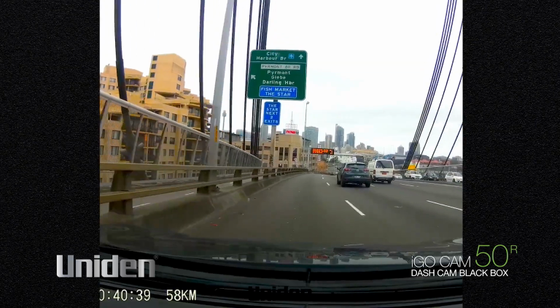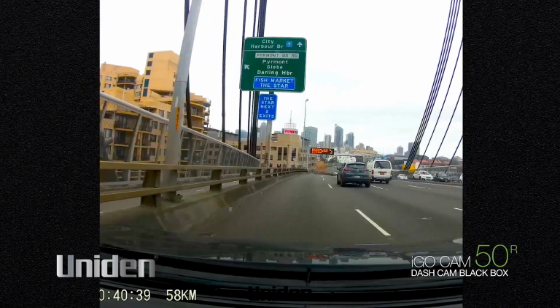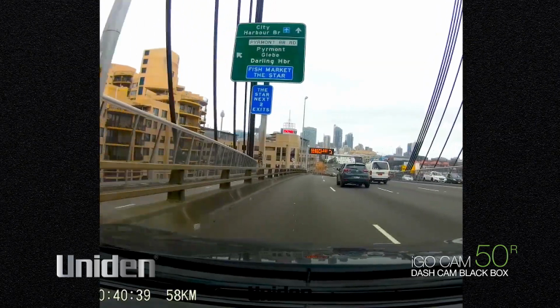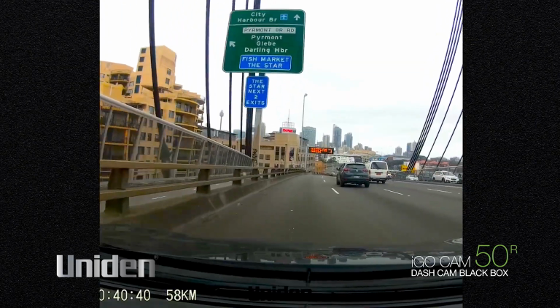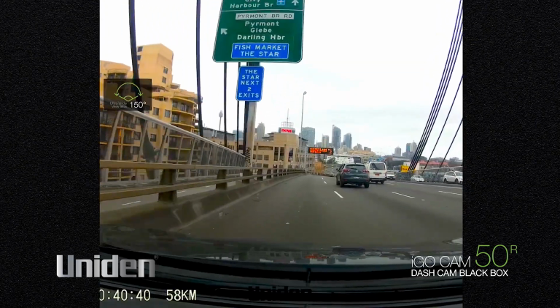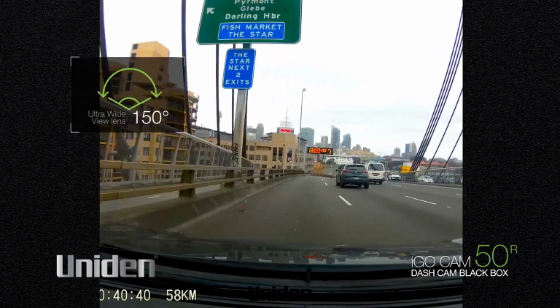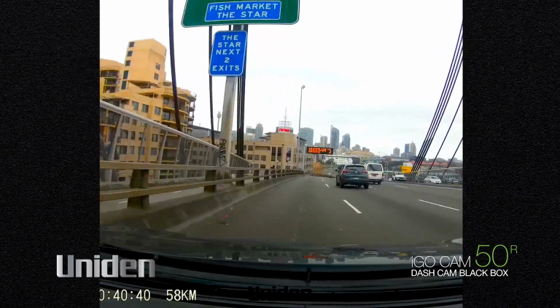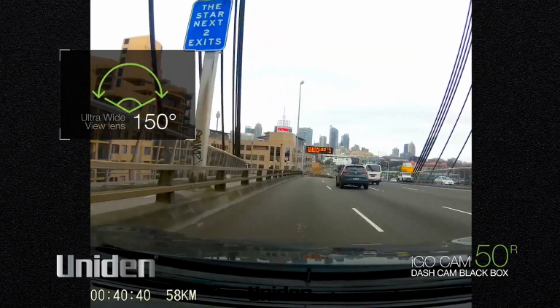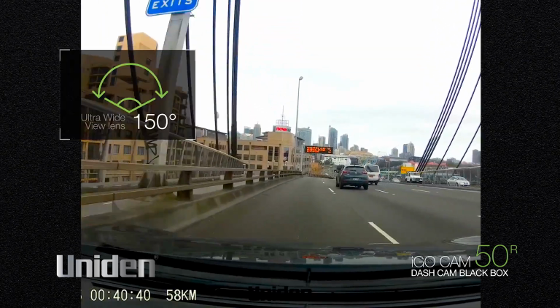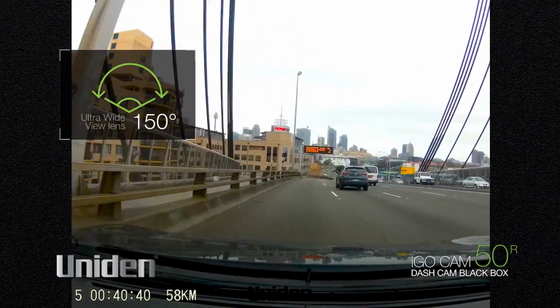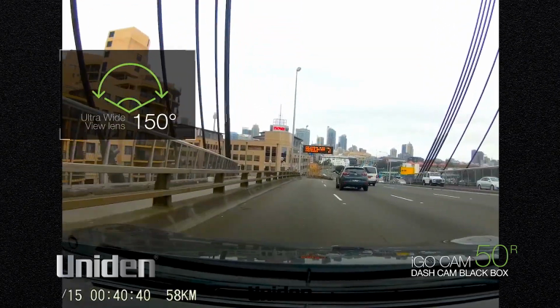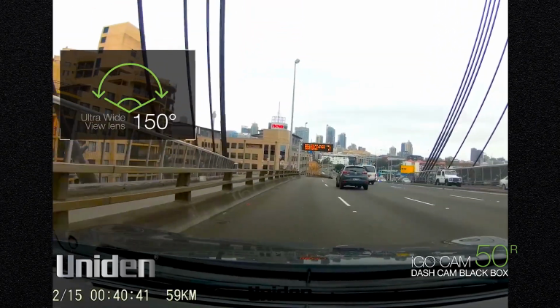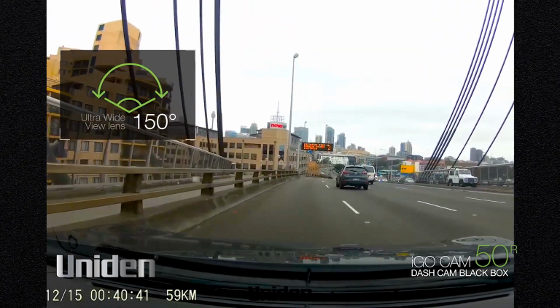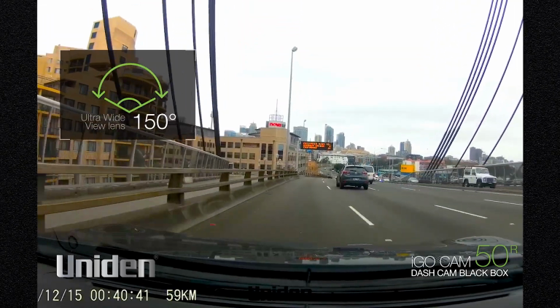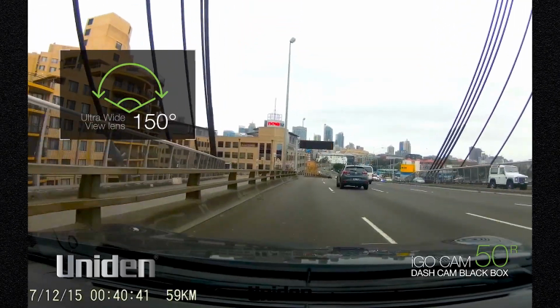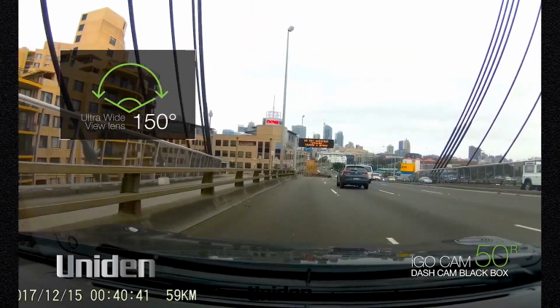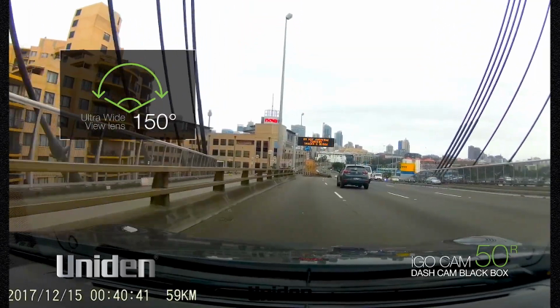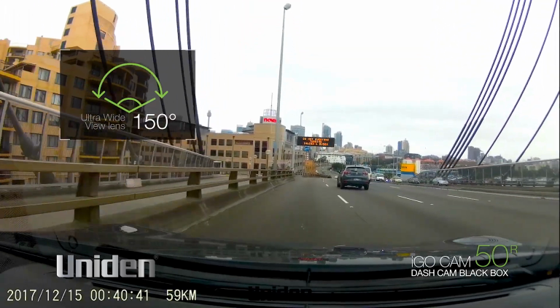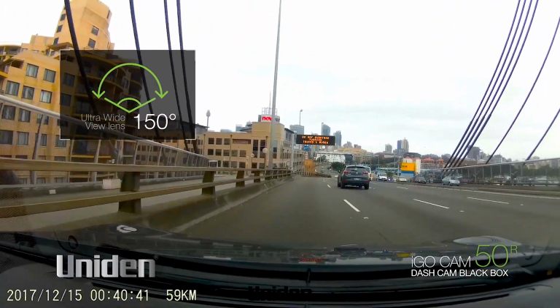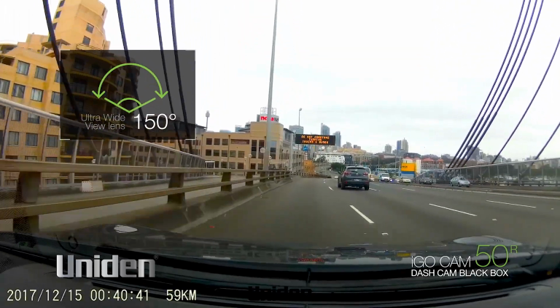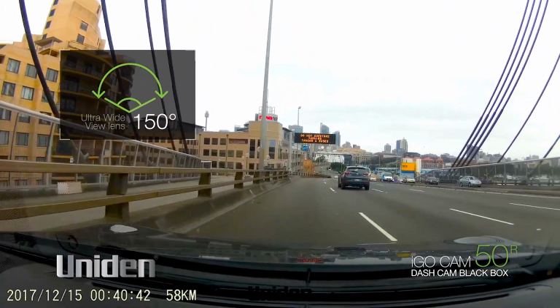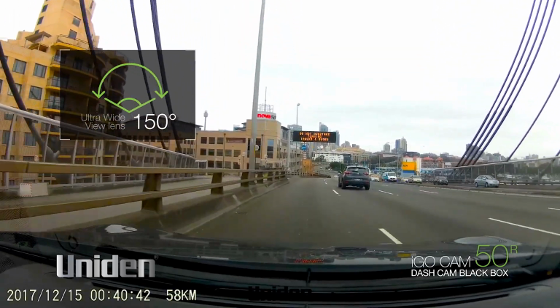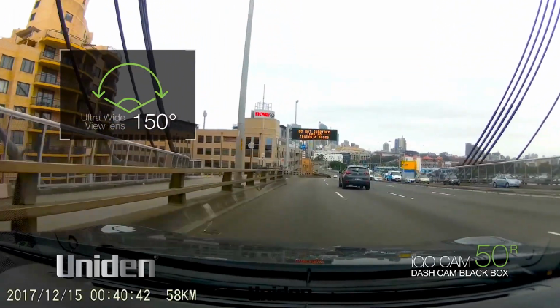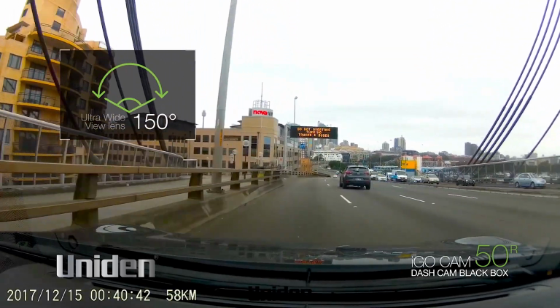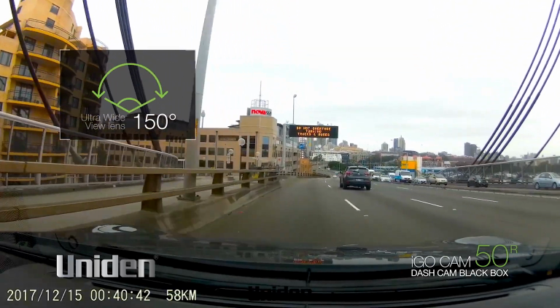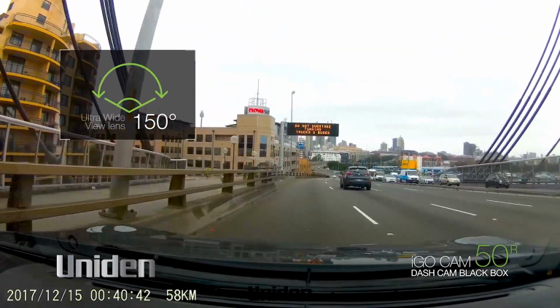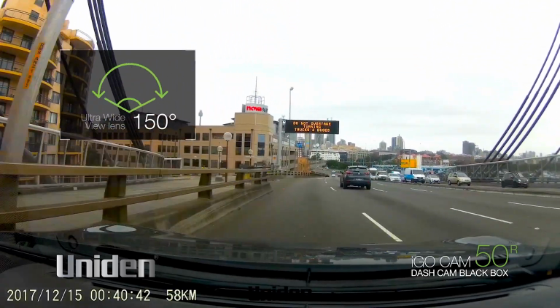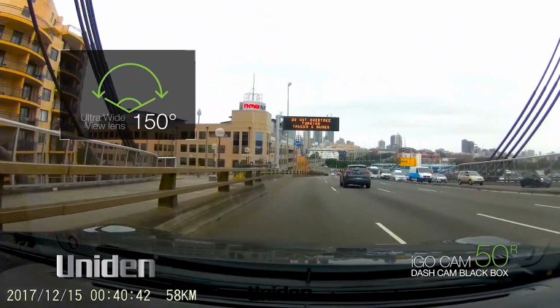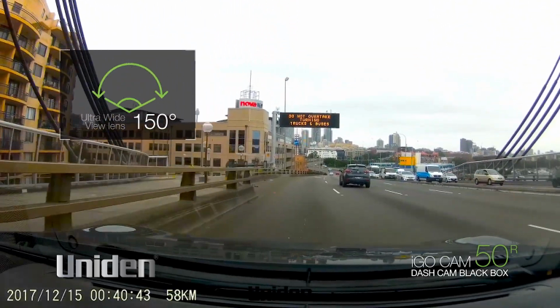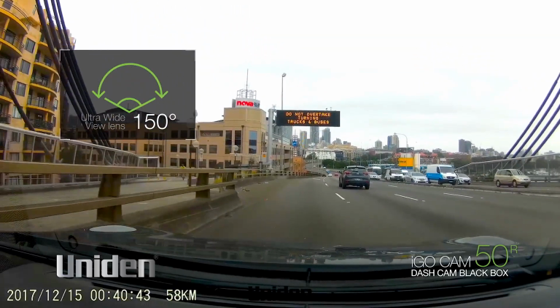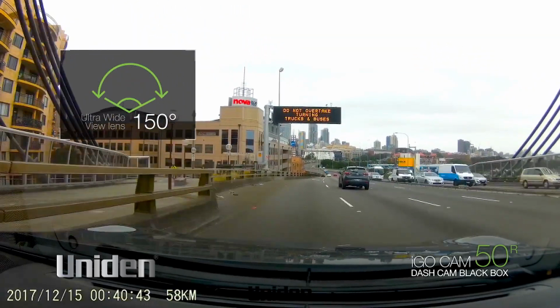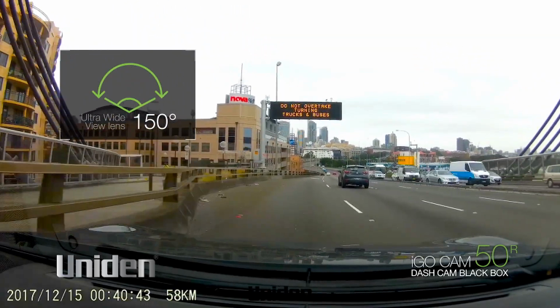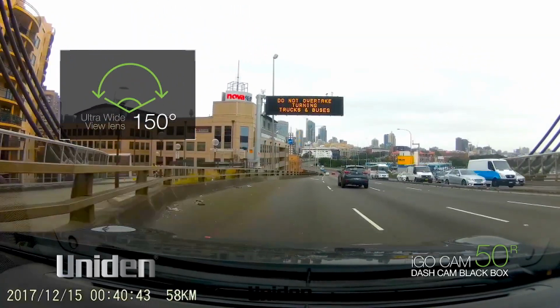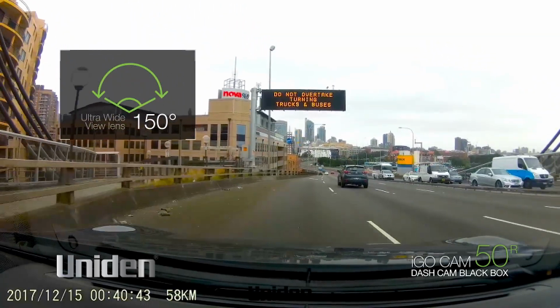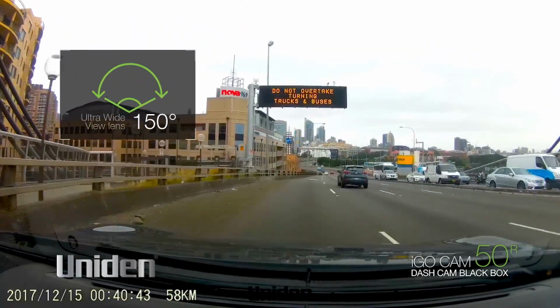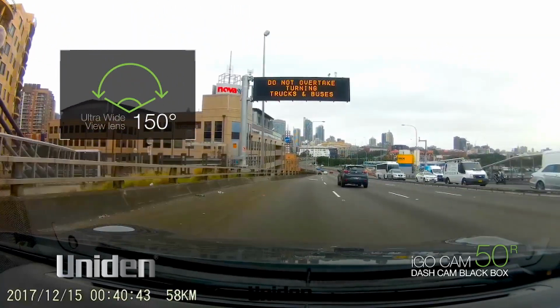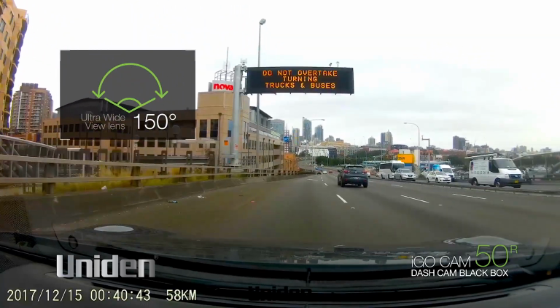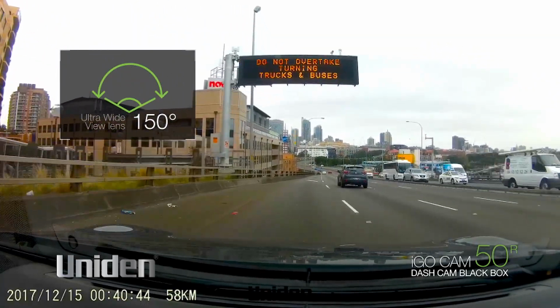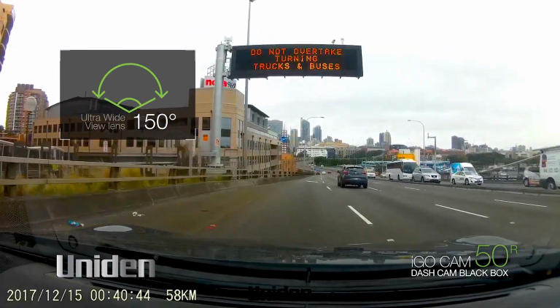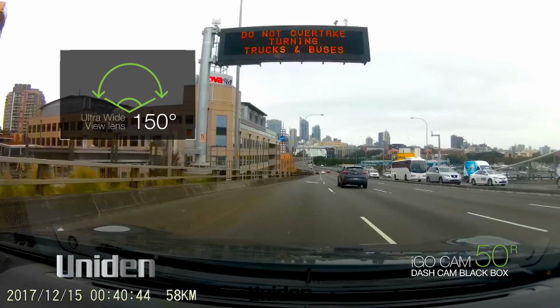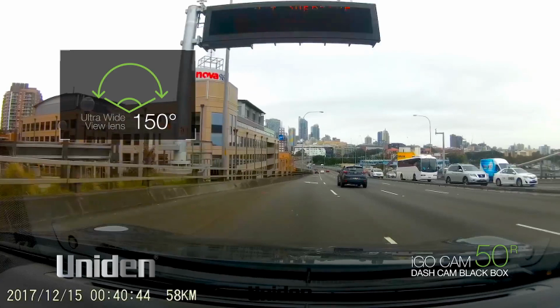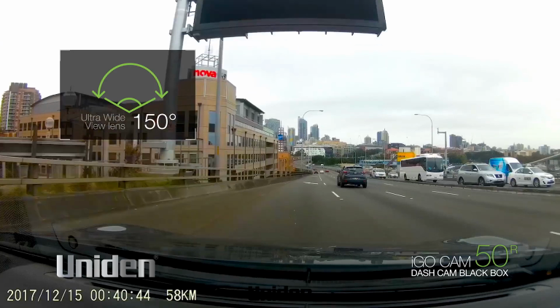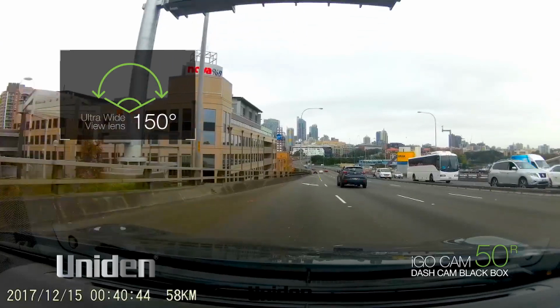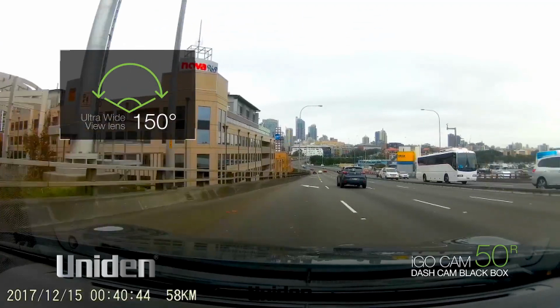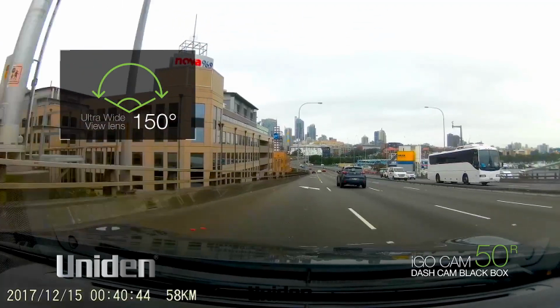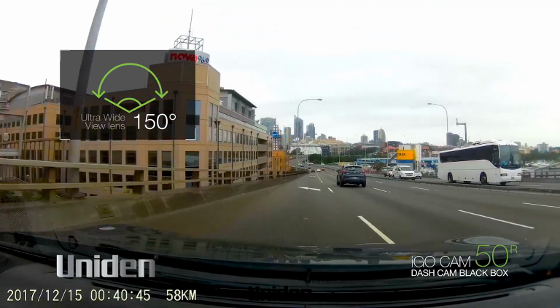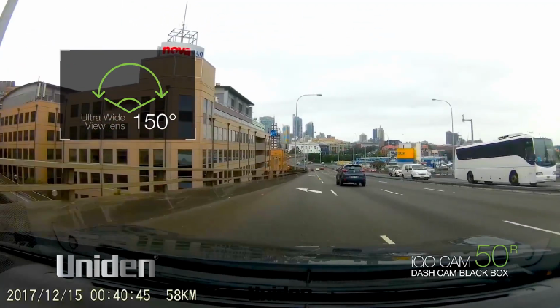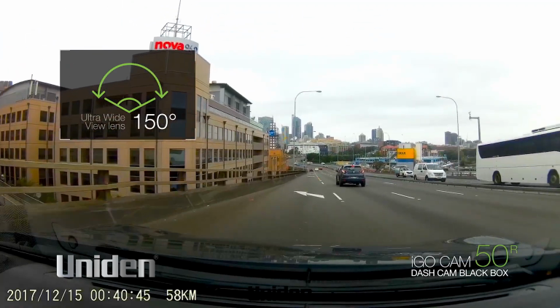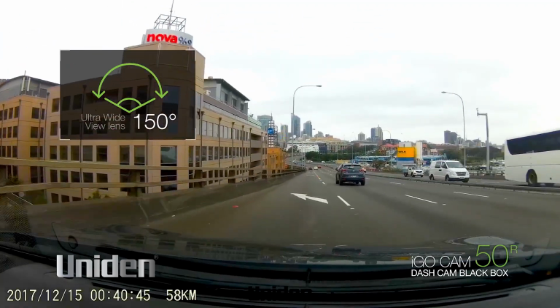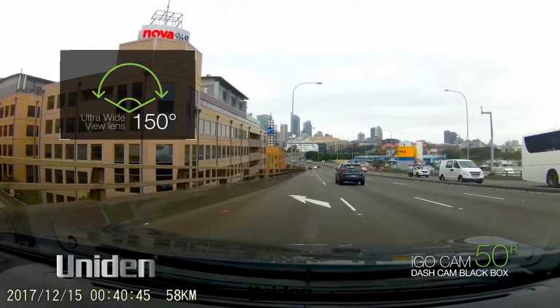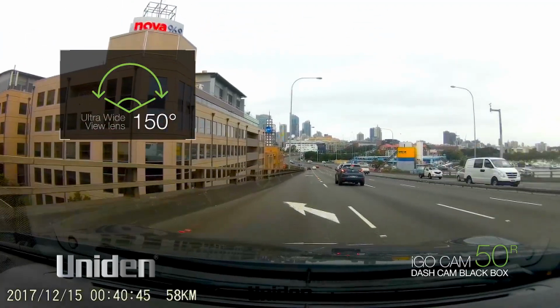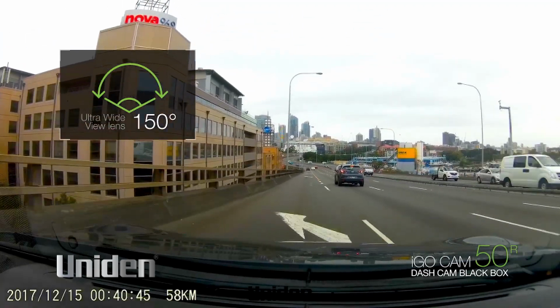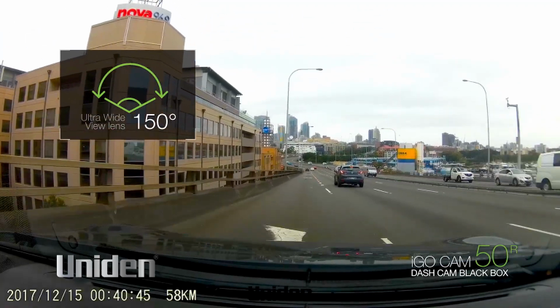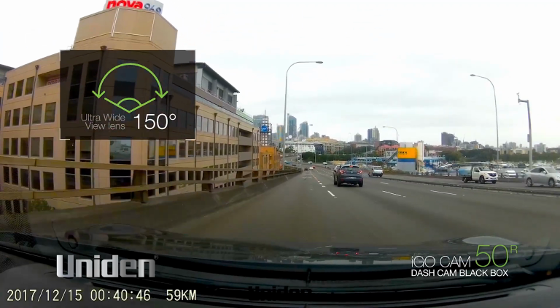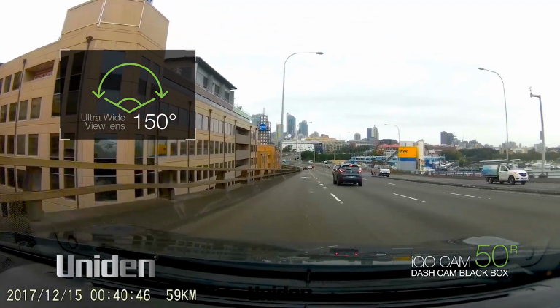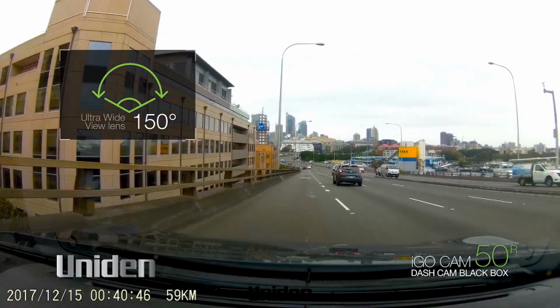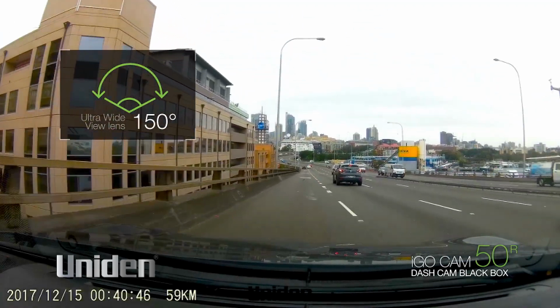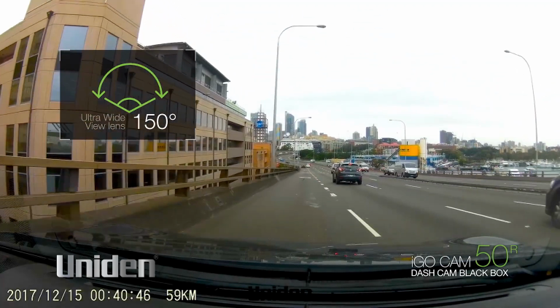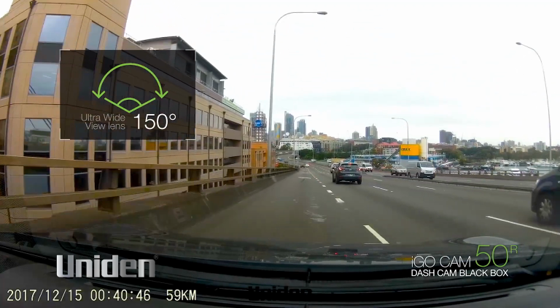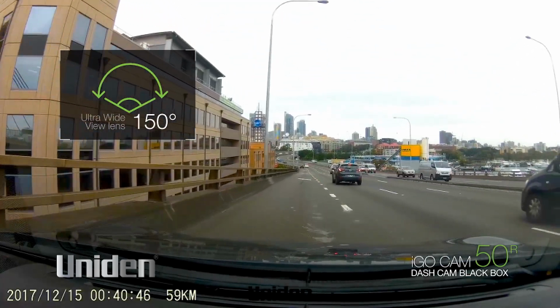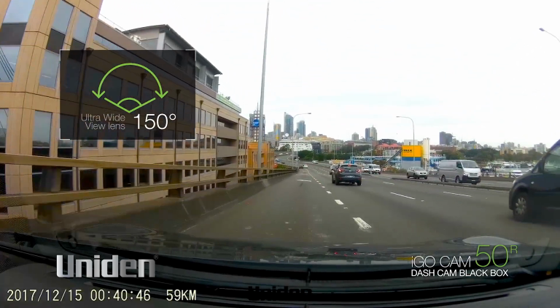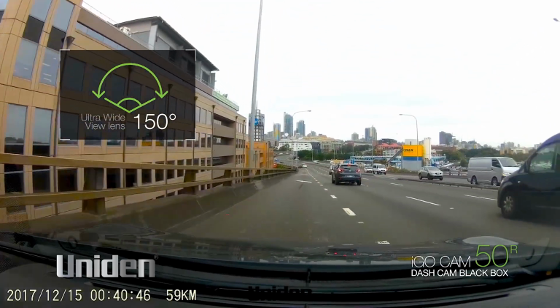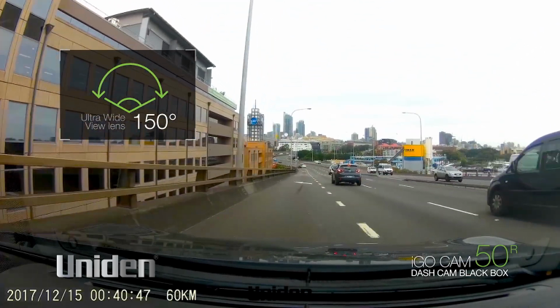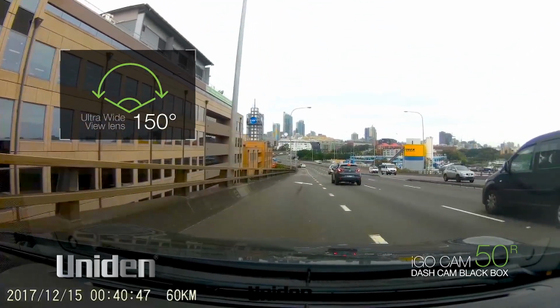The ultra wide view 150 degree lens adds to the field of vision available and means a greater chance of catching all the action.